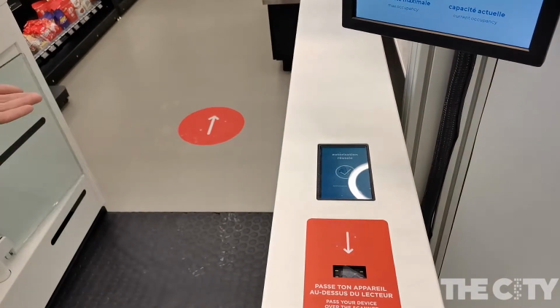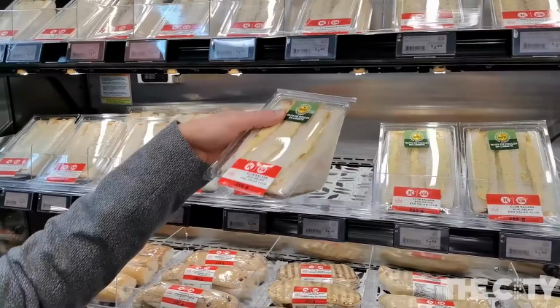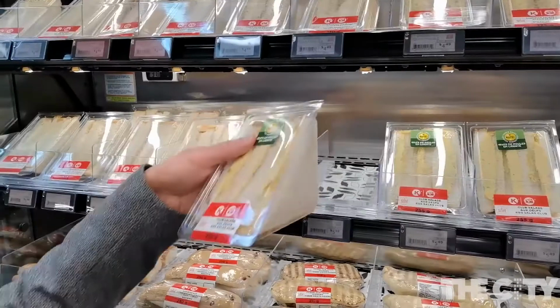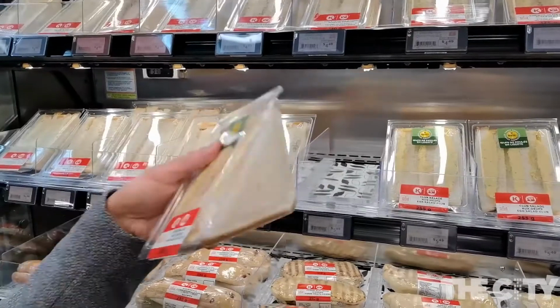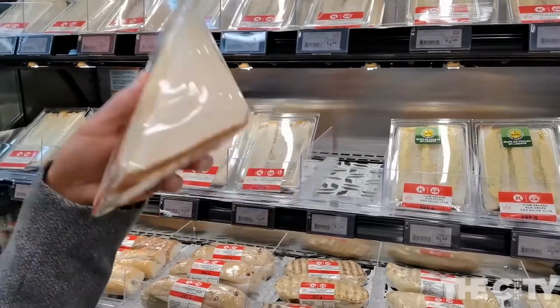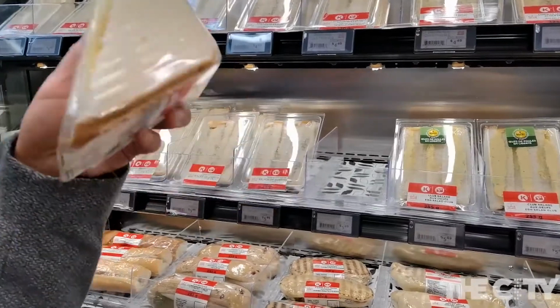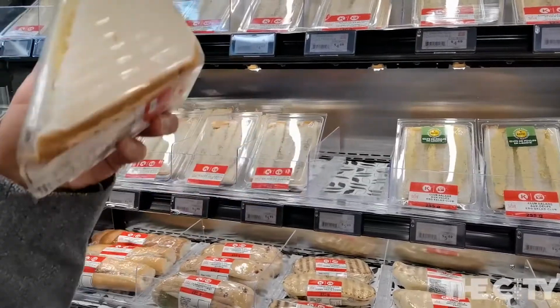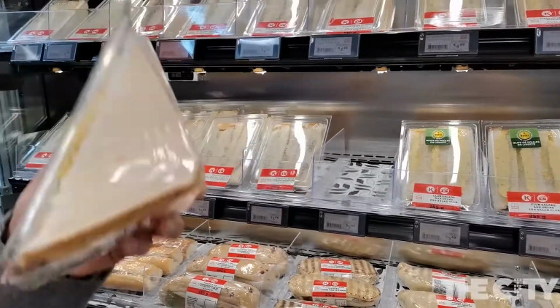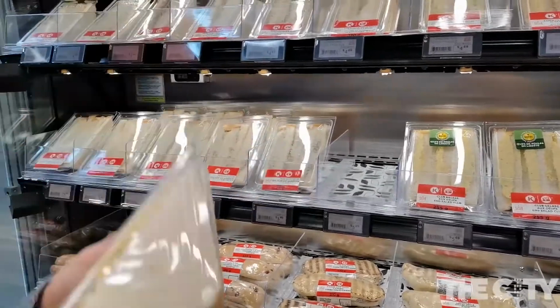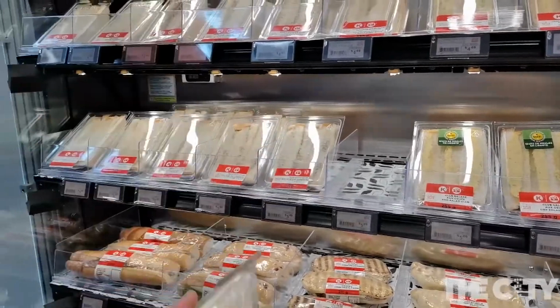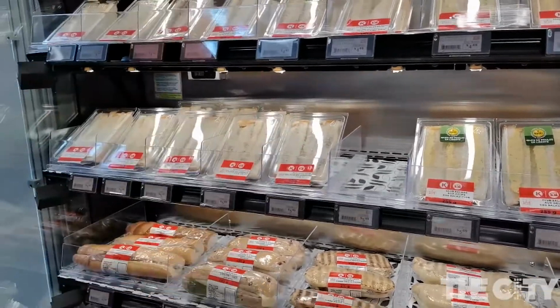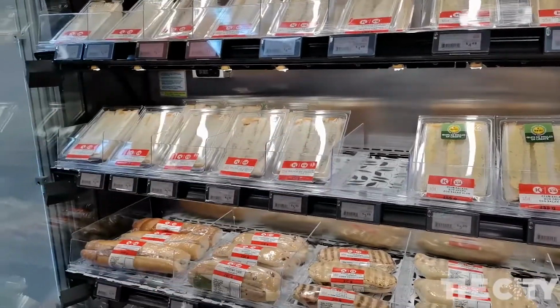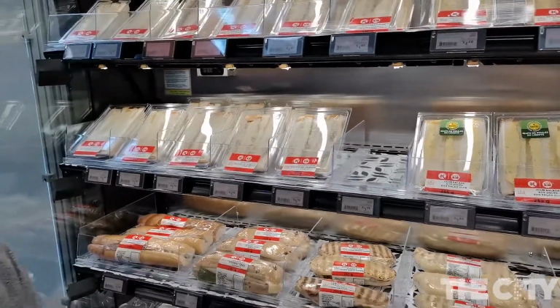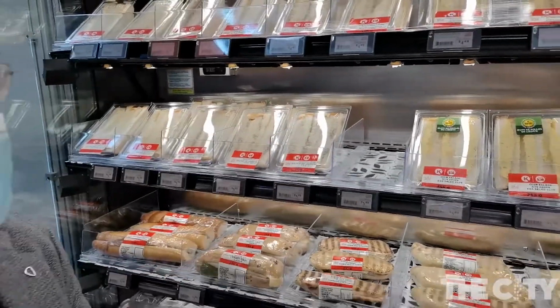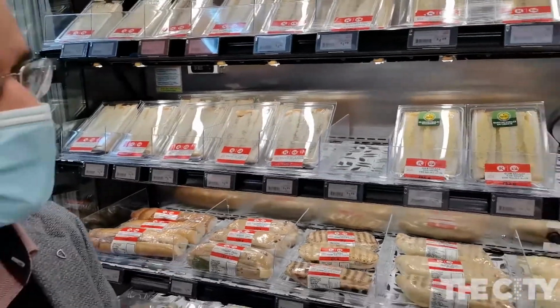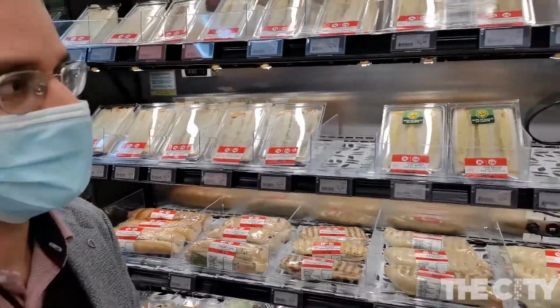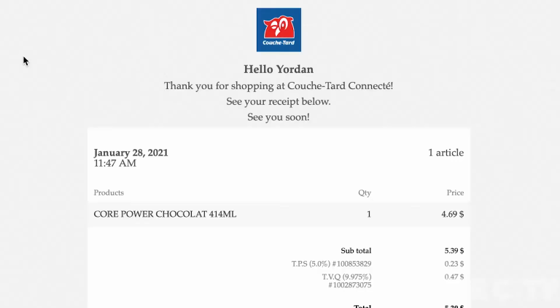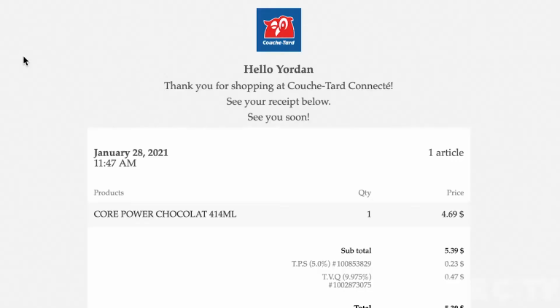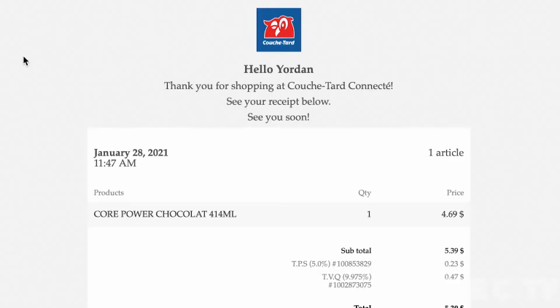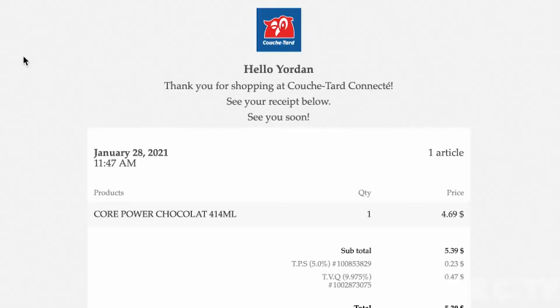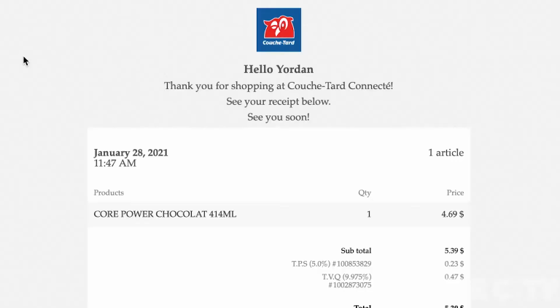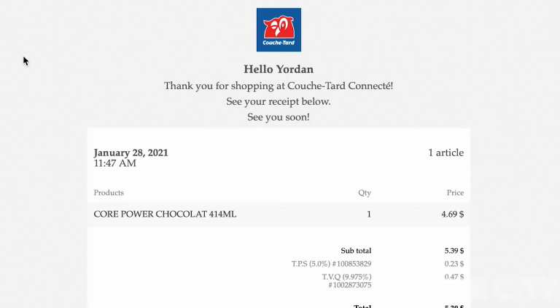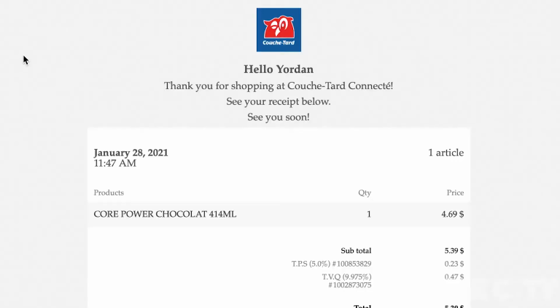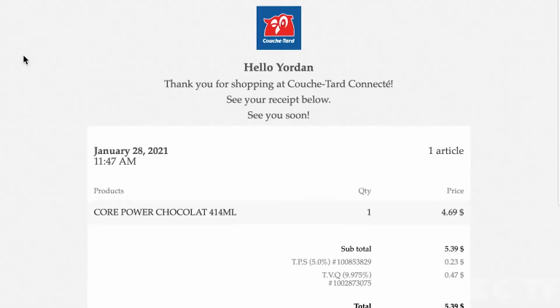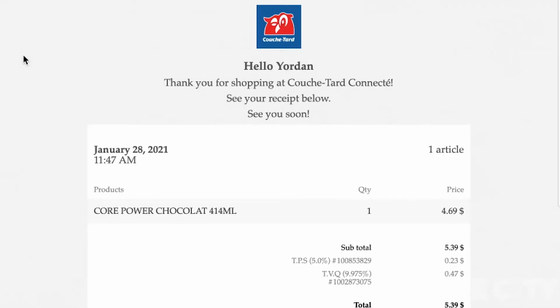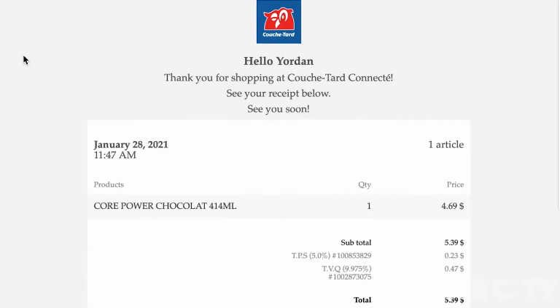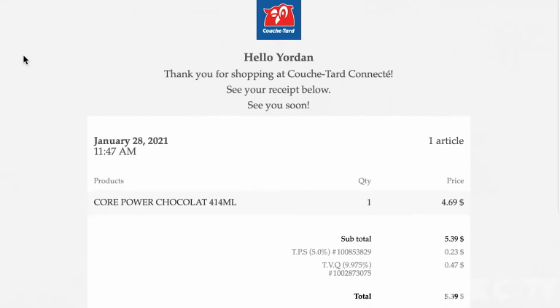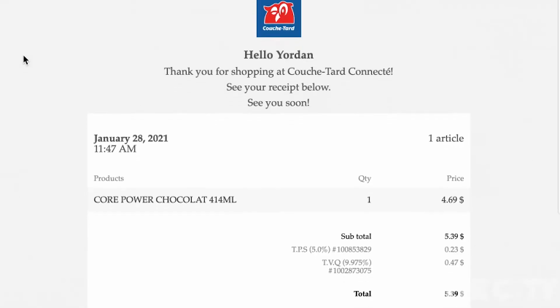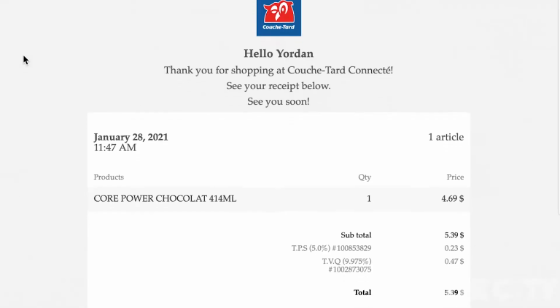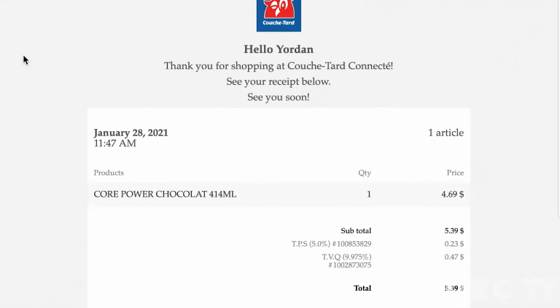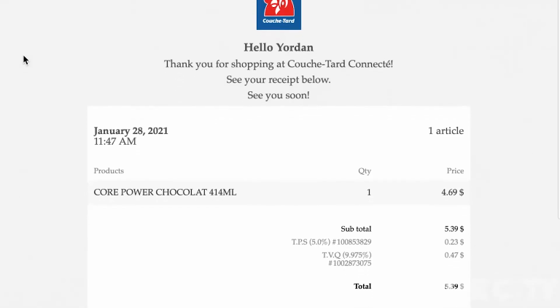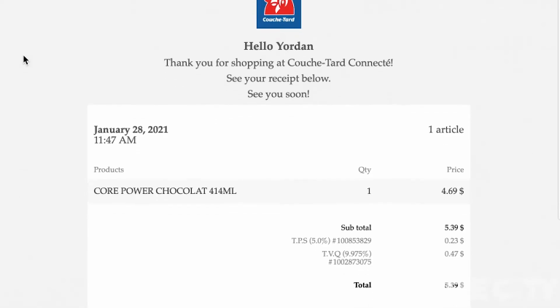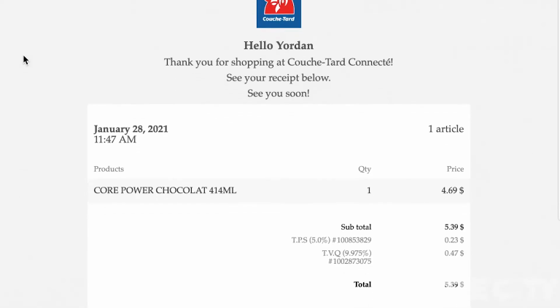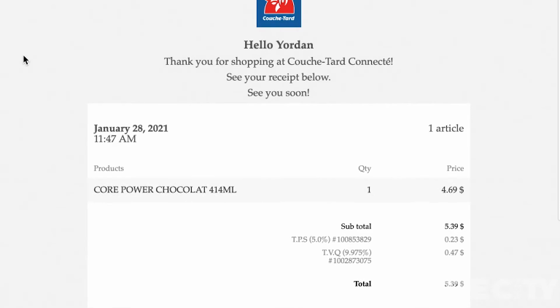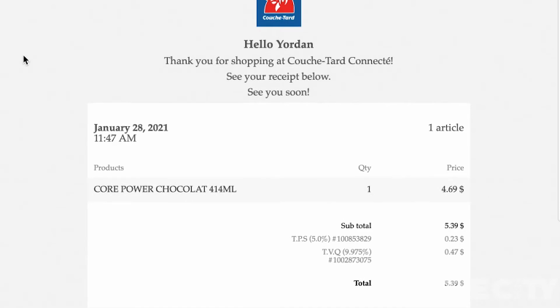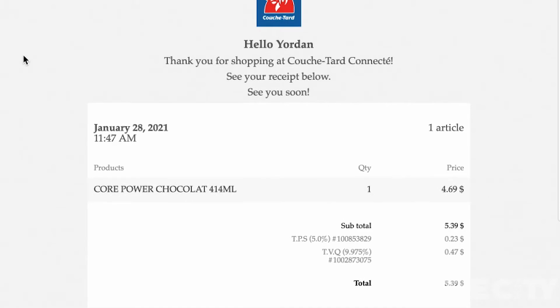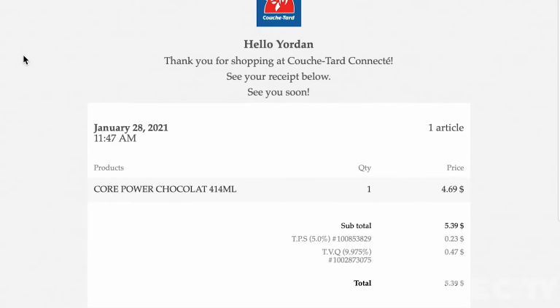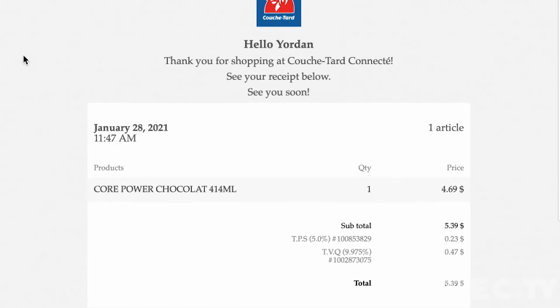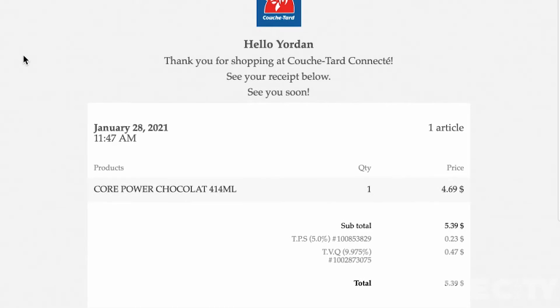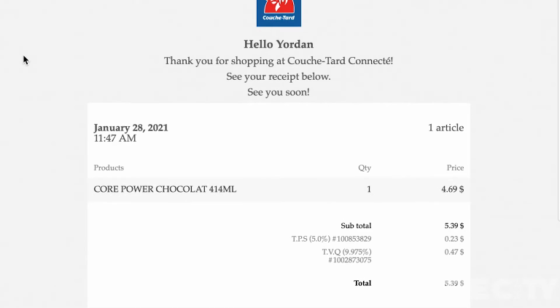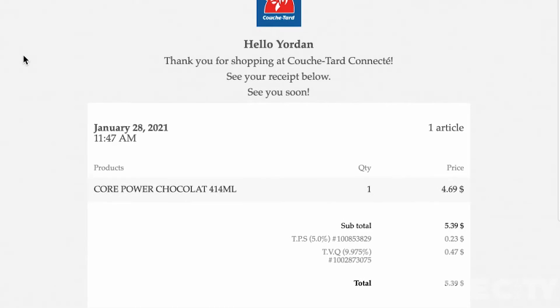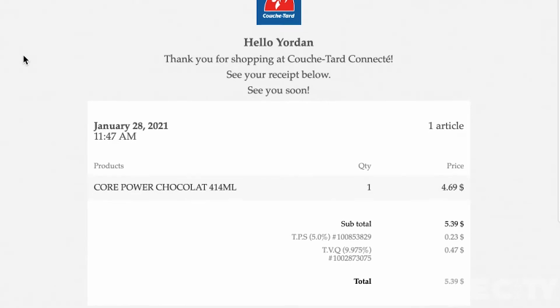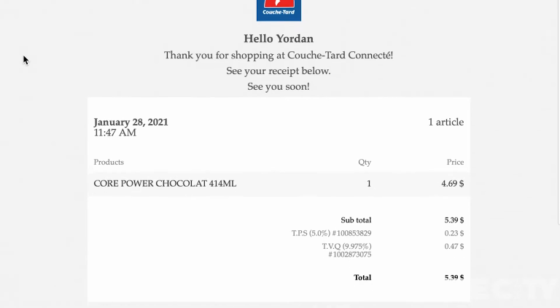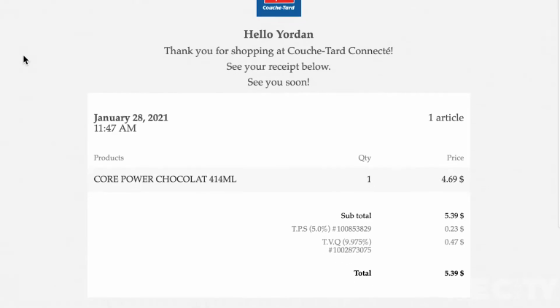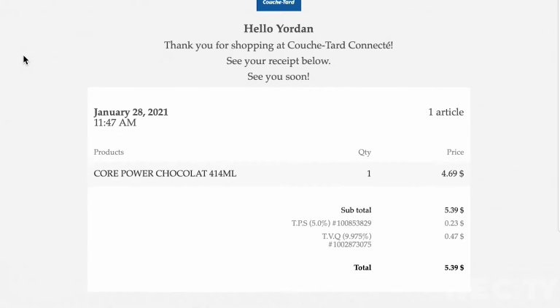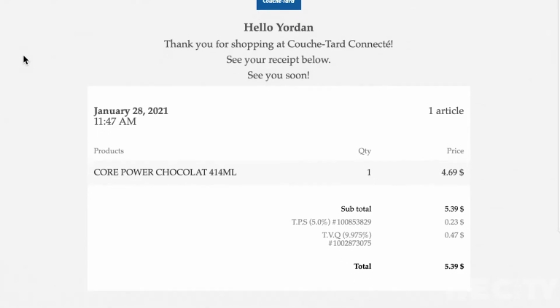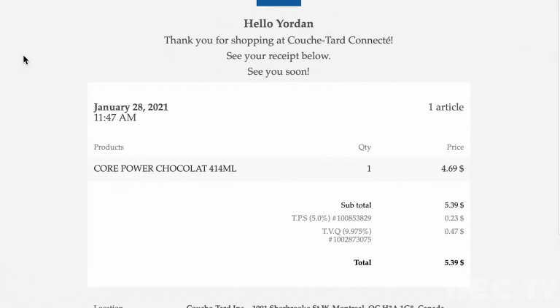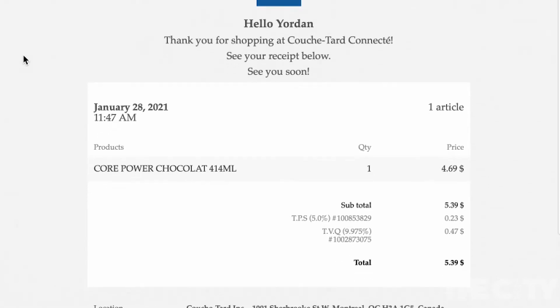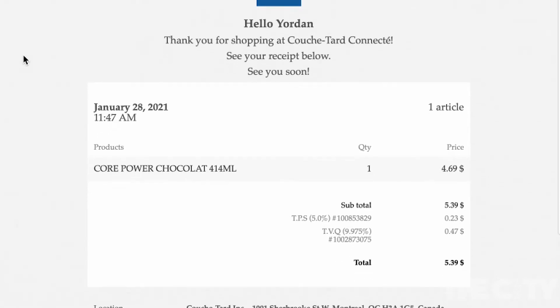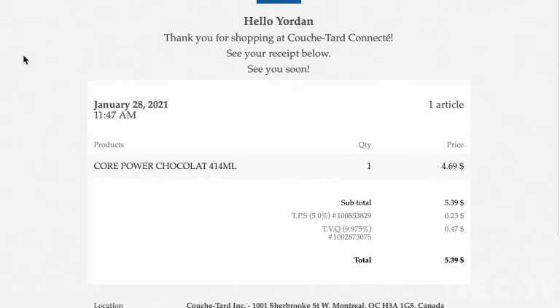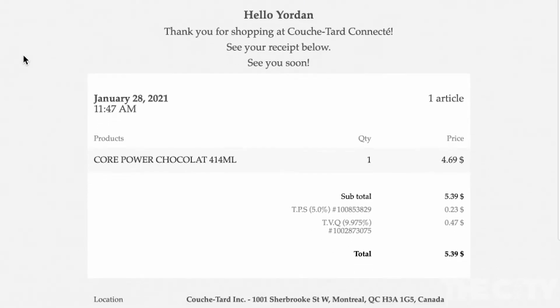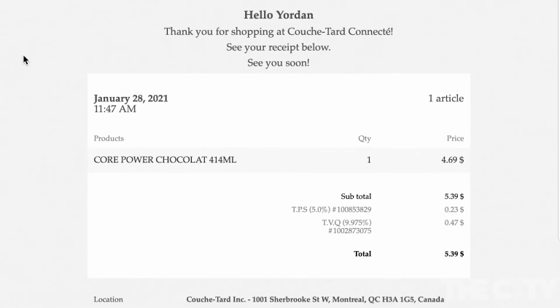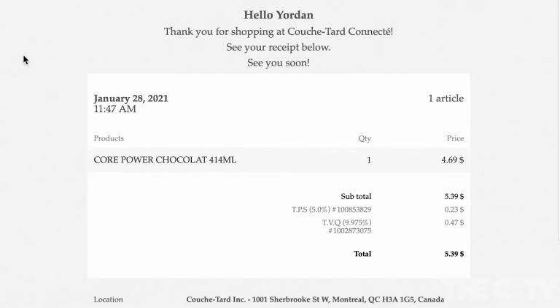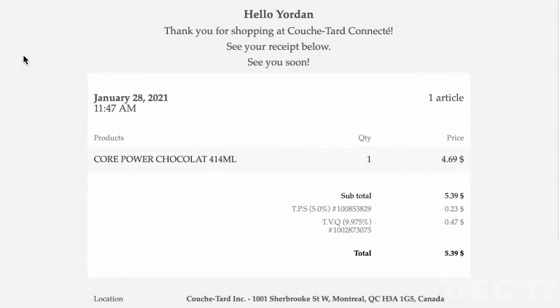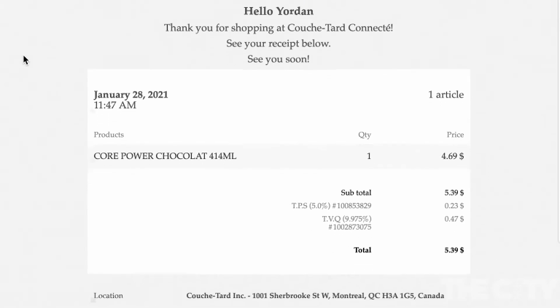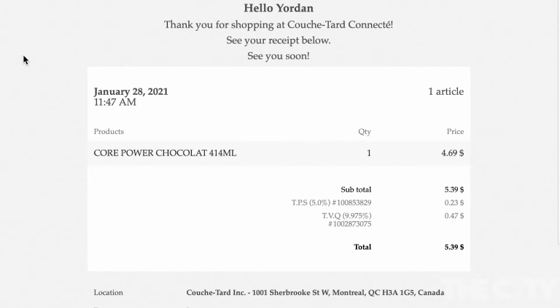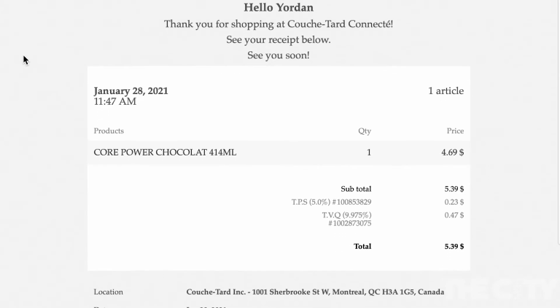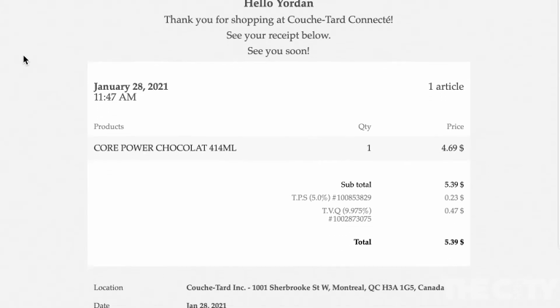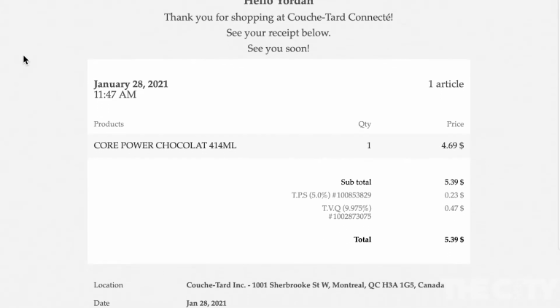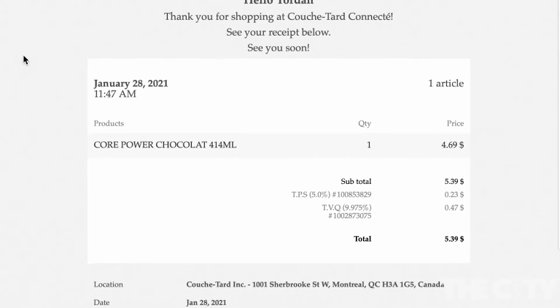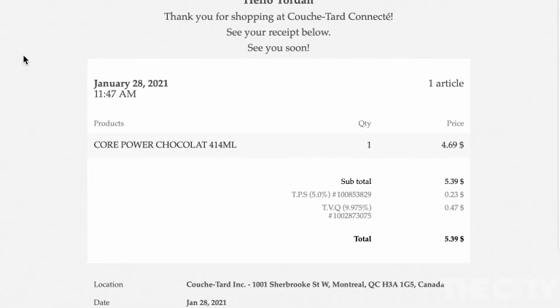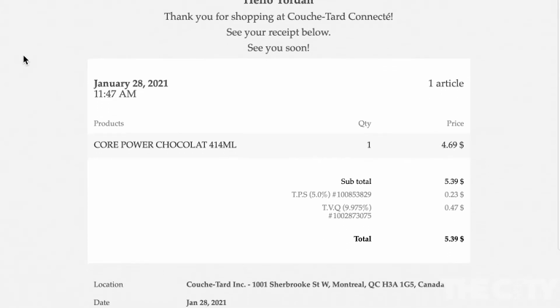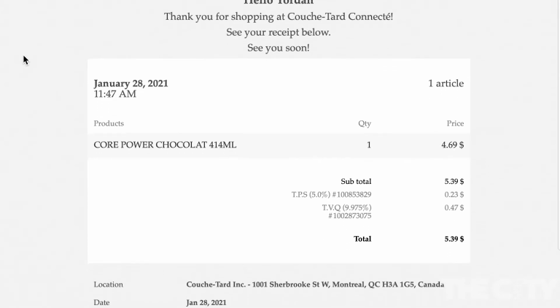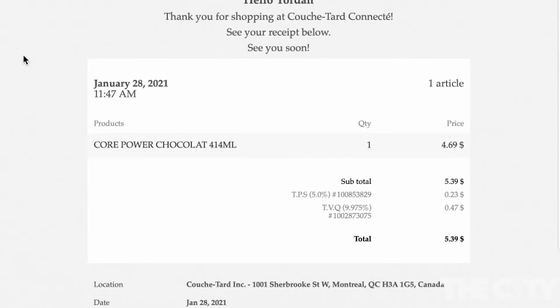A customer can simply walk in by scanning an app, take whatever products they want, and walk out. A few minutes later, the purchases are billed straight to the customer's credit card.